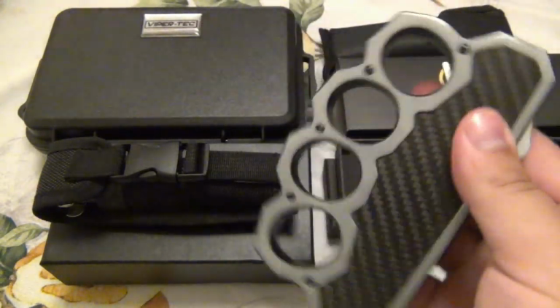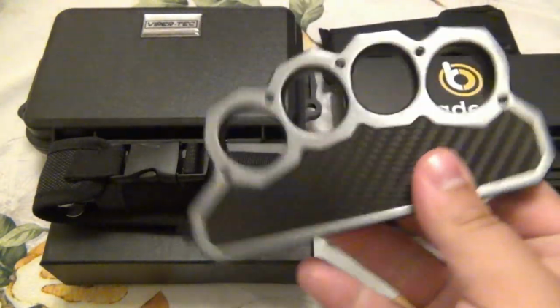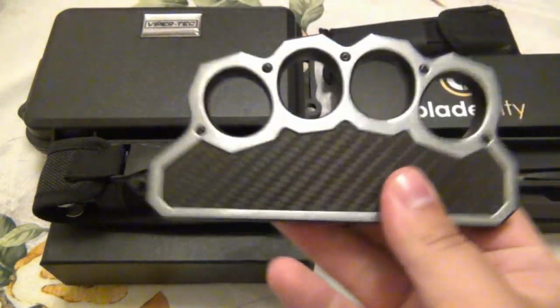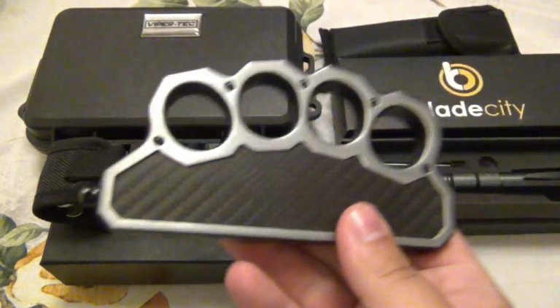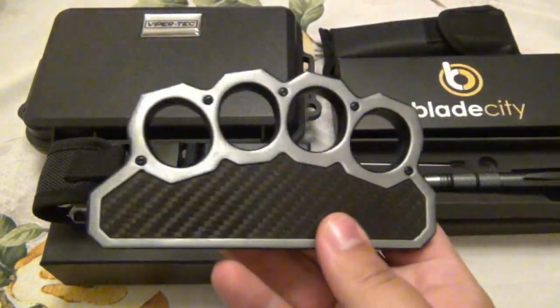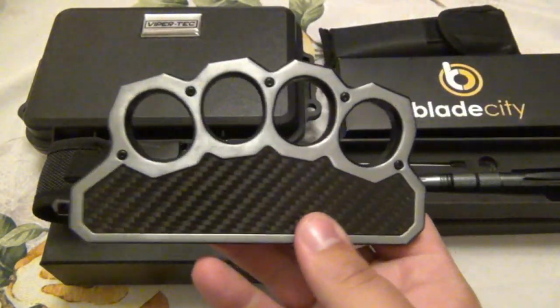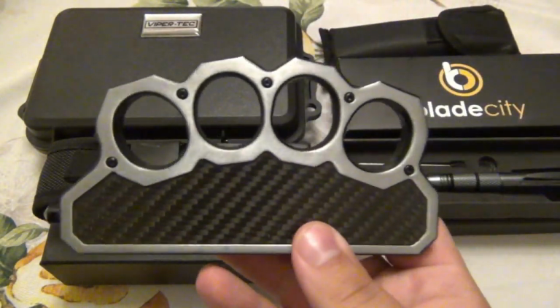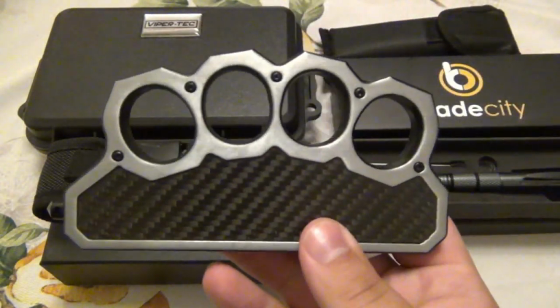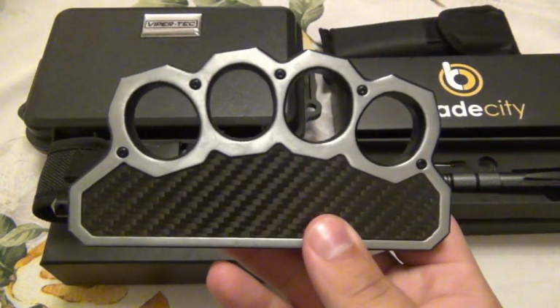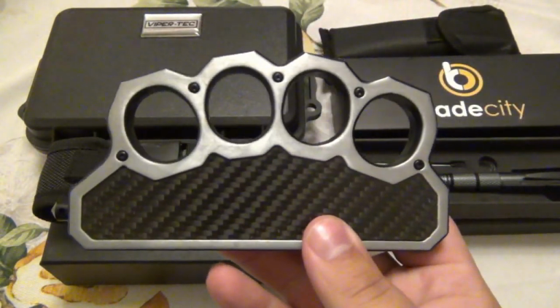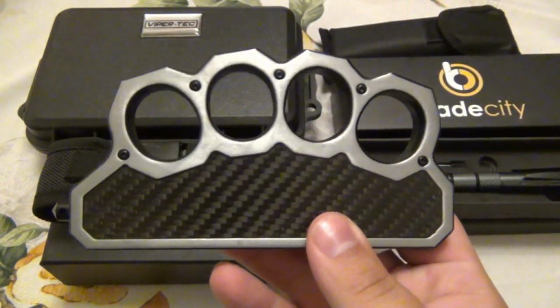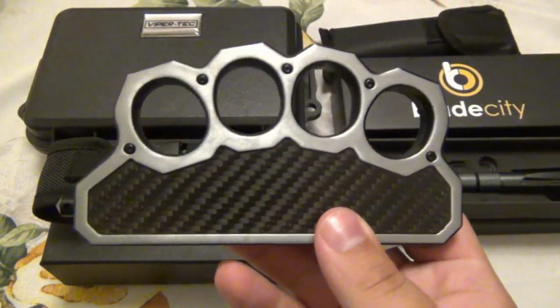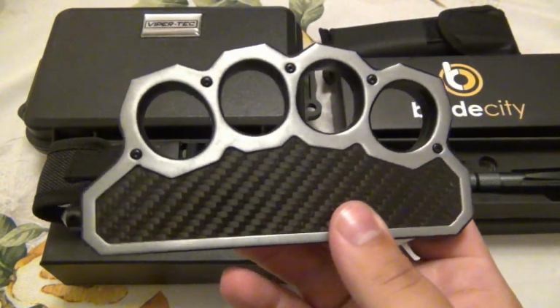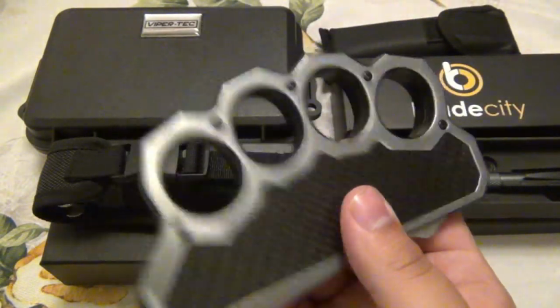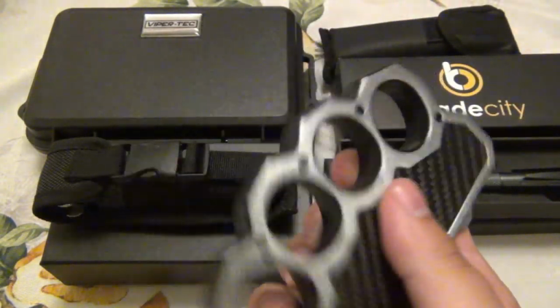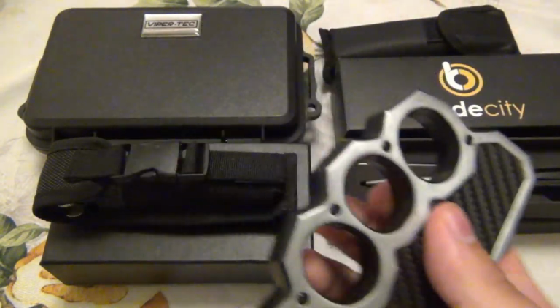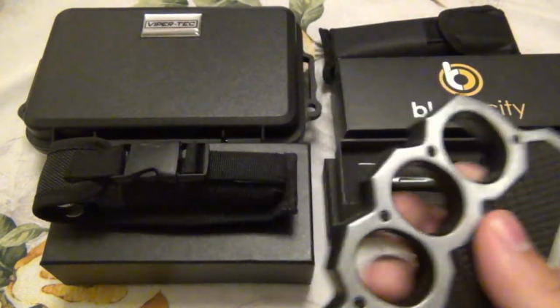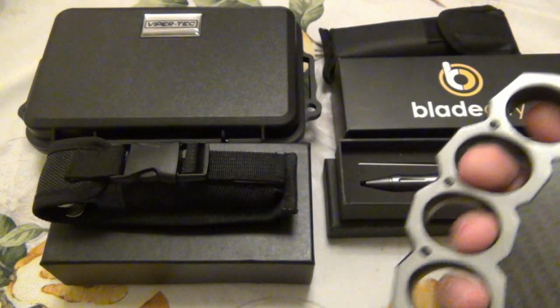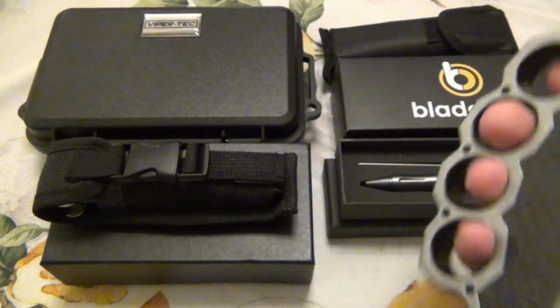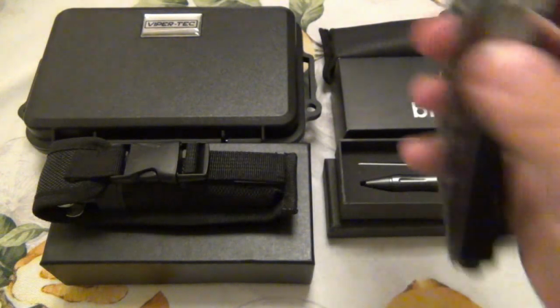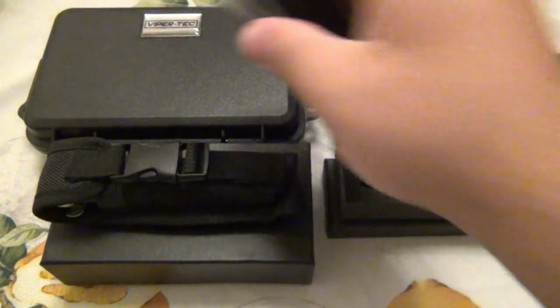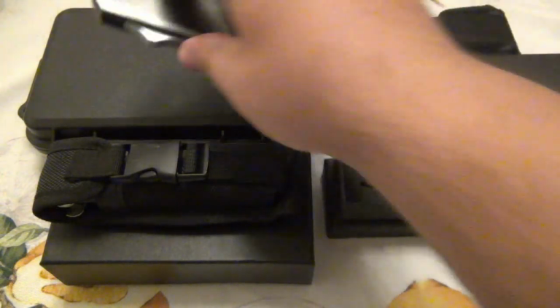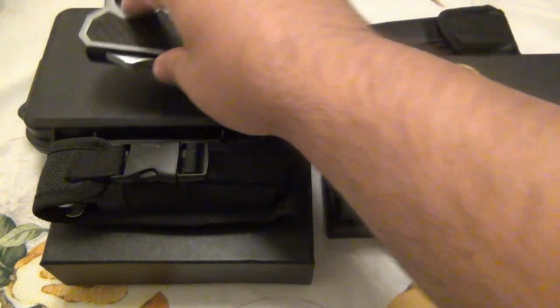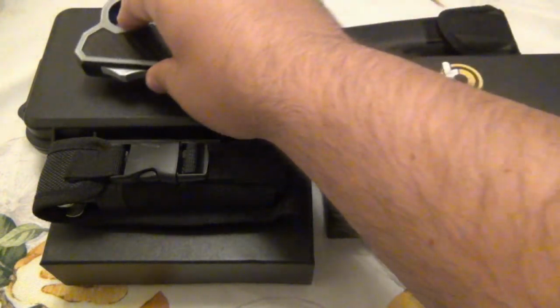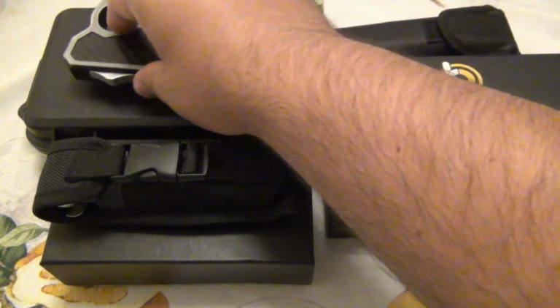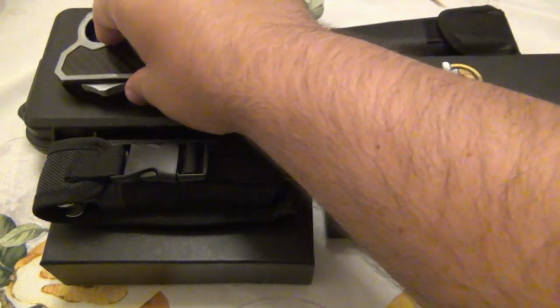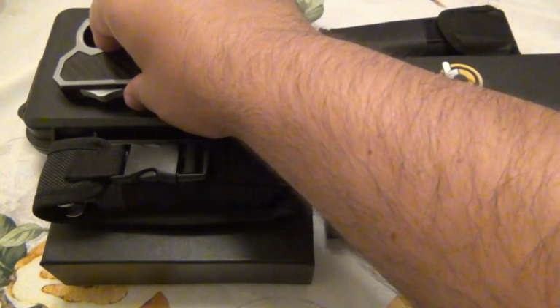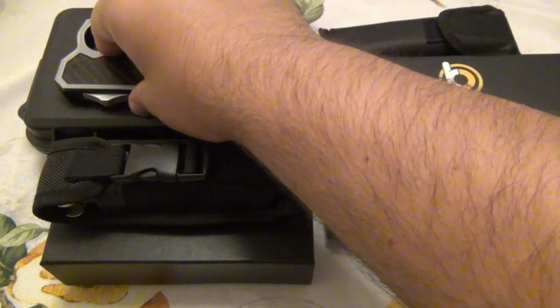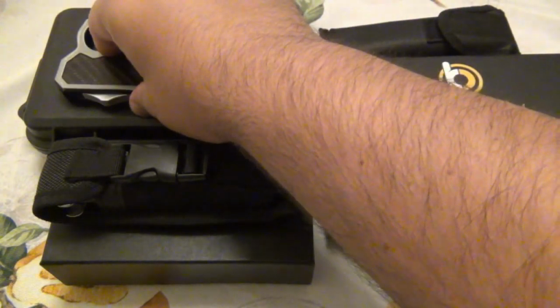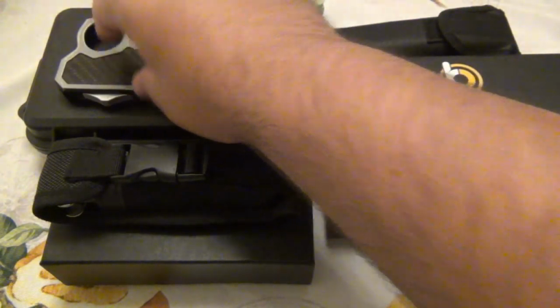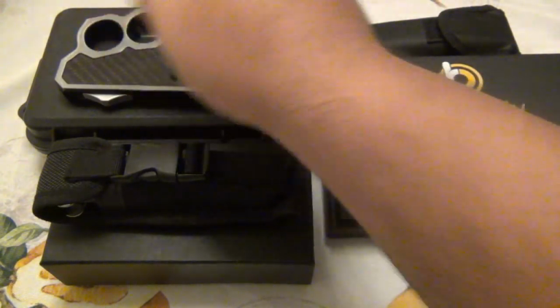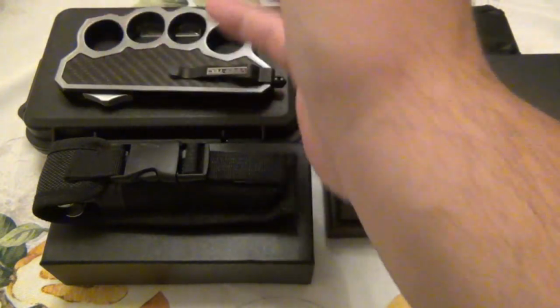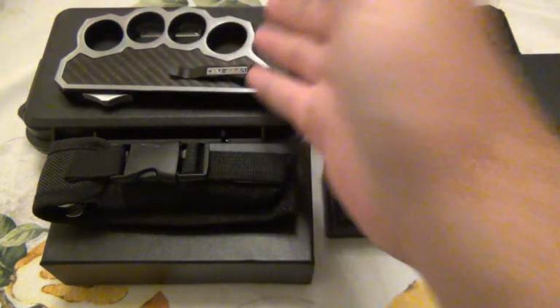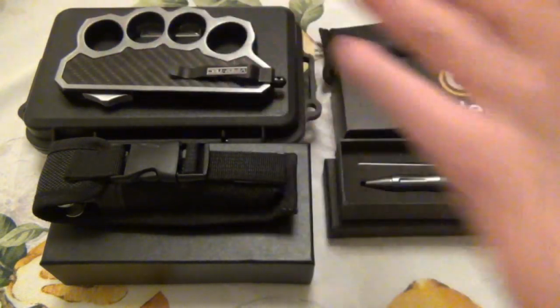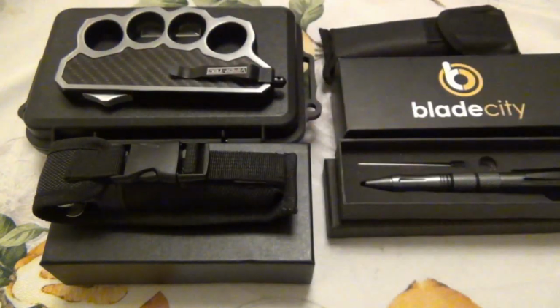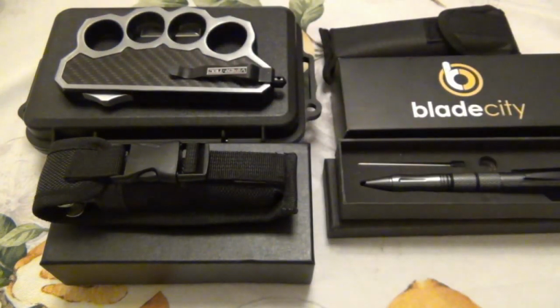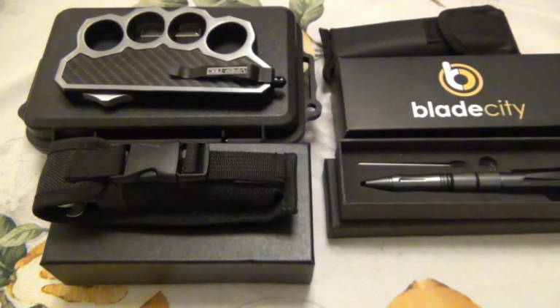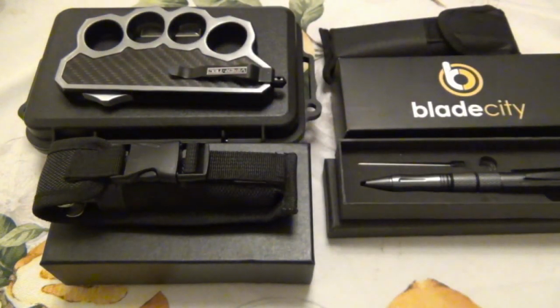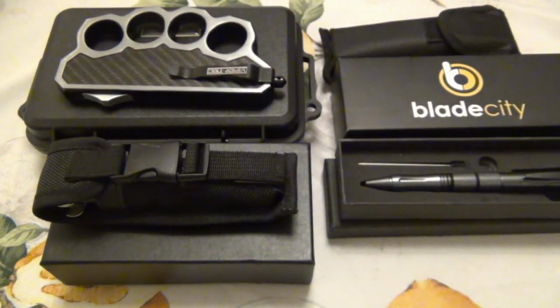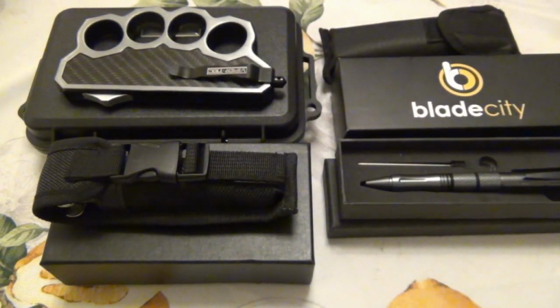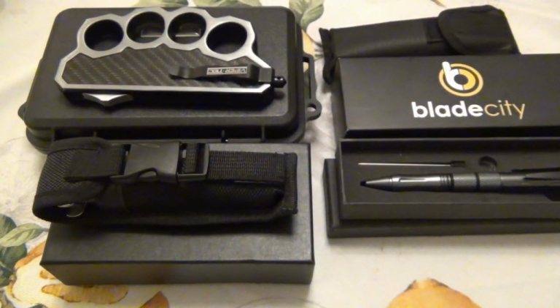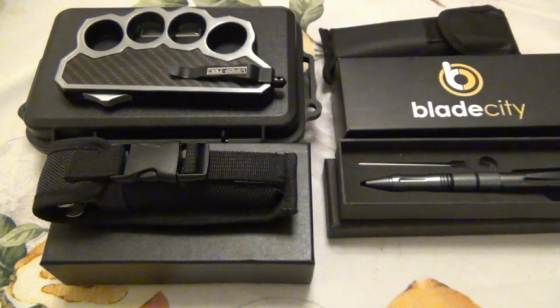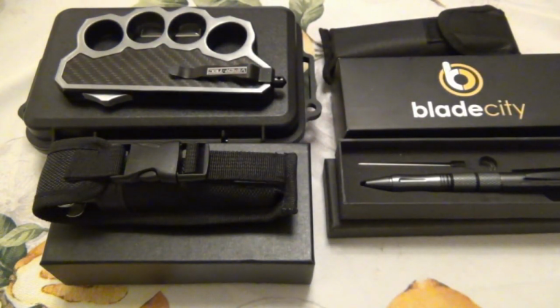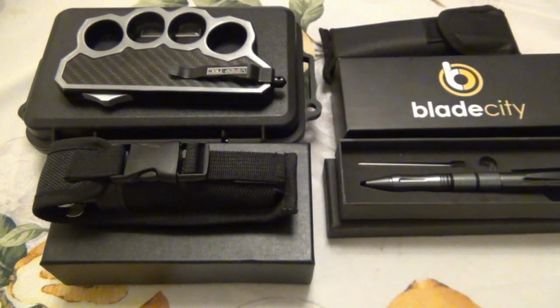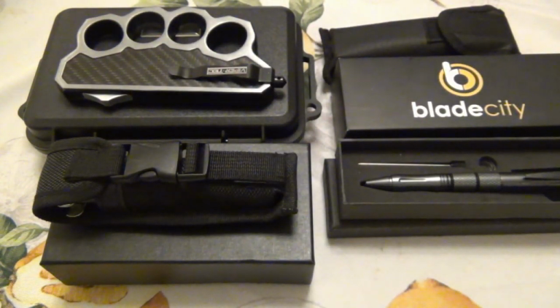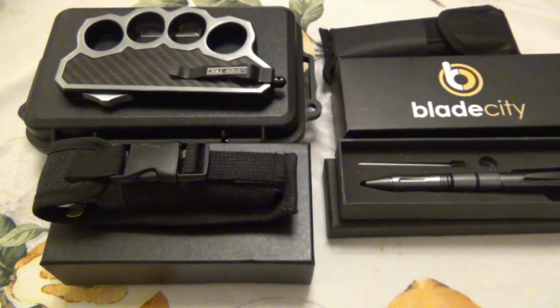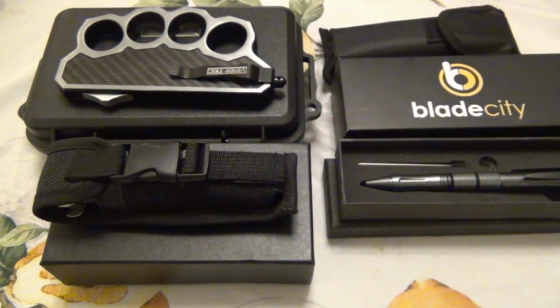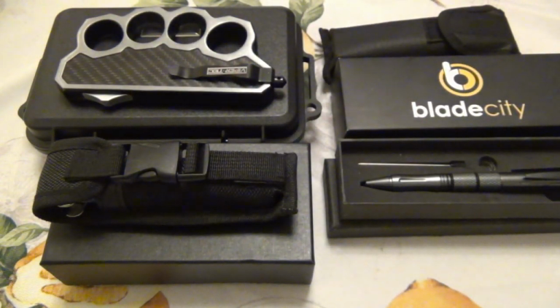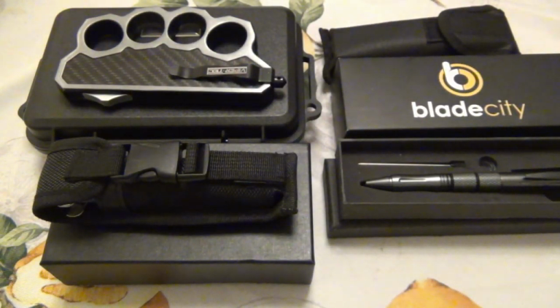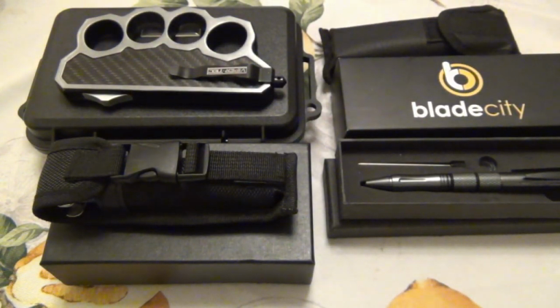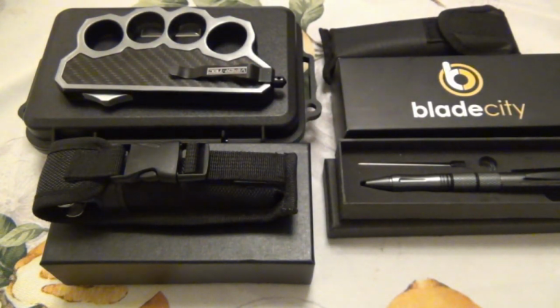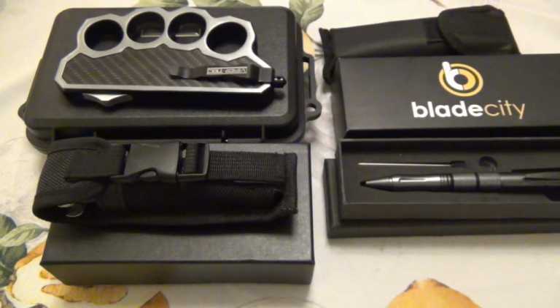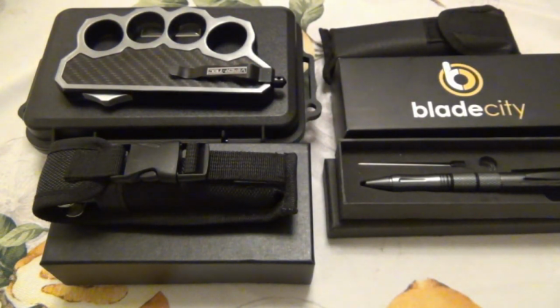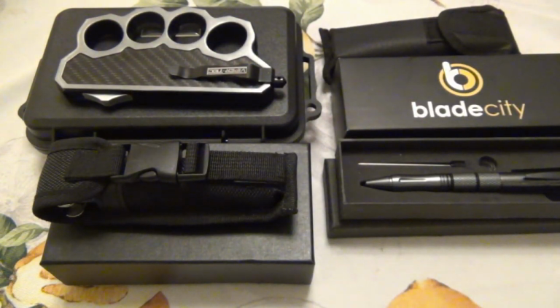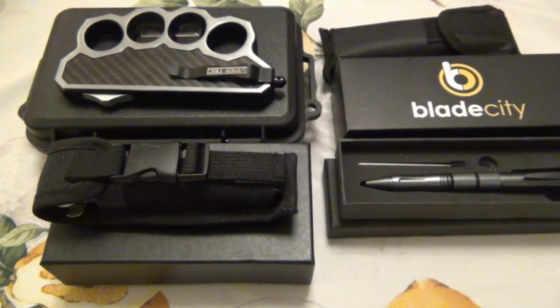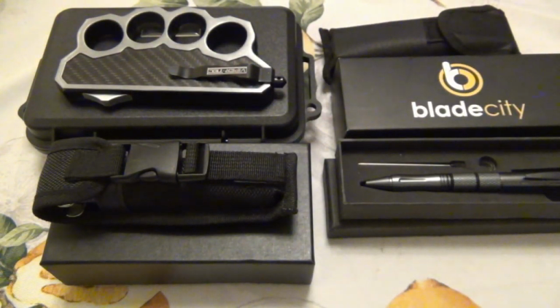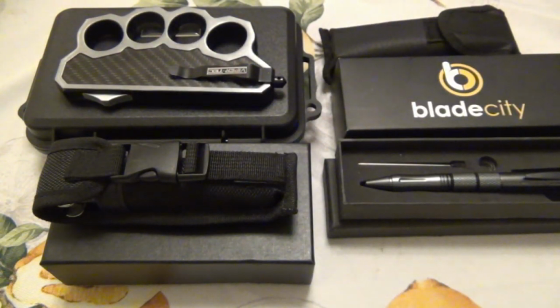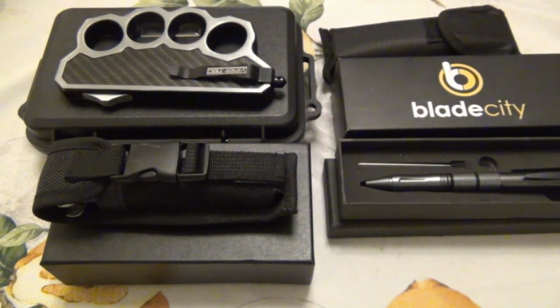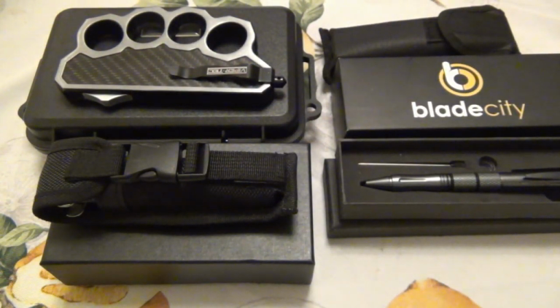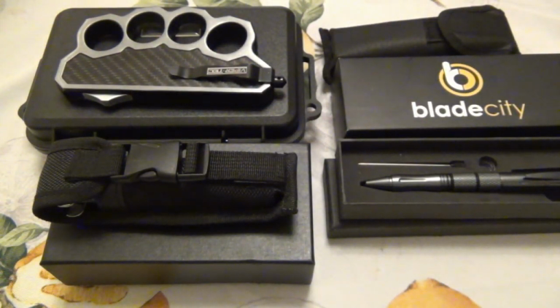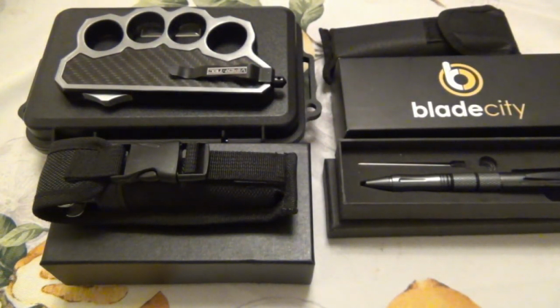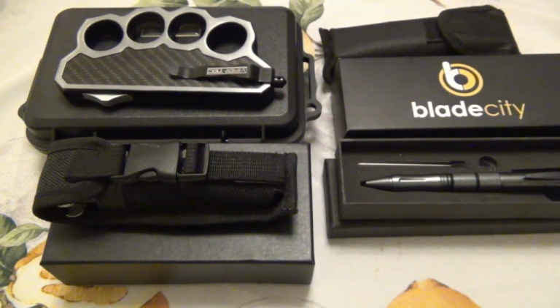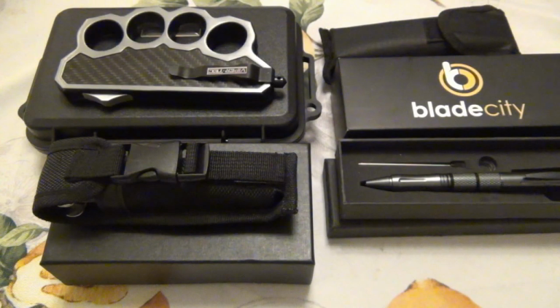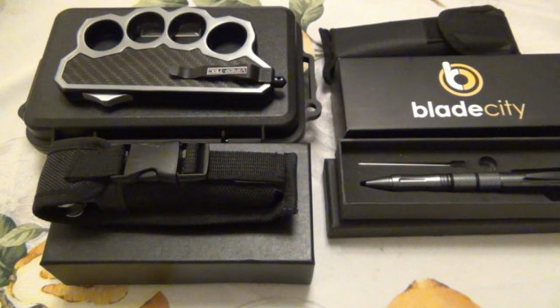But clearly you wouldn't get this to be a utilitarian knife anyway — it just has the cool factor through the roof. It's one of those things that has a lot of novelty to it, but it is fully functional. I think it's pretty cool, it's very, very interesting.